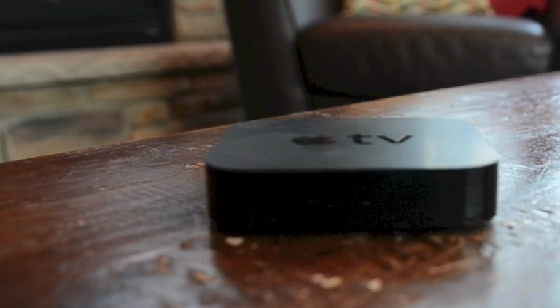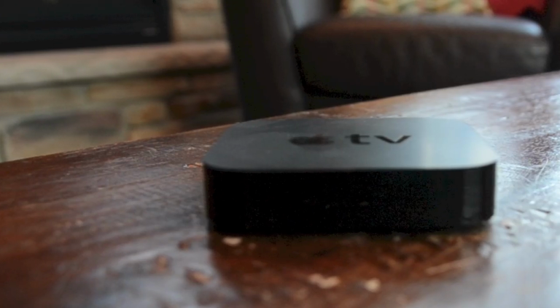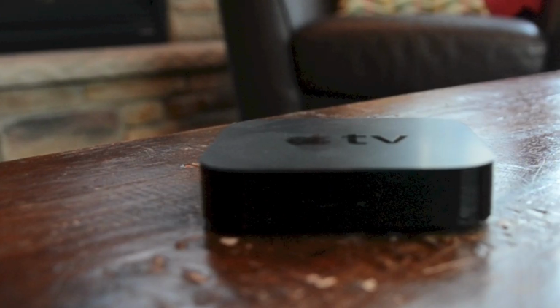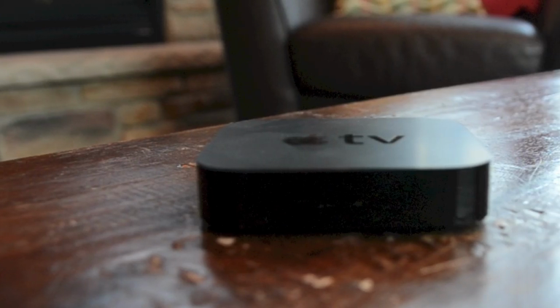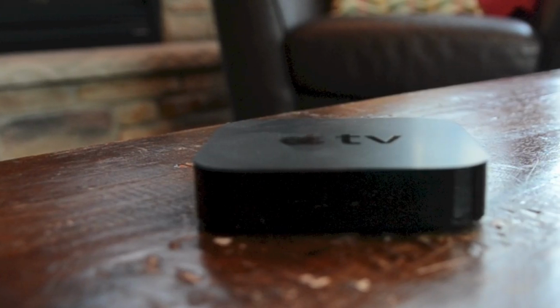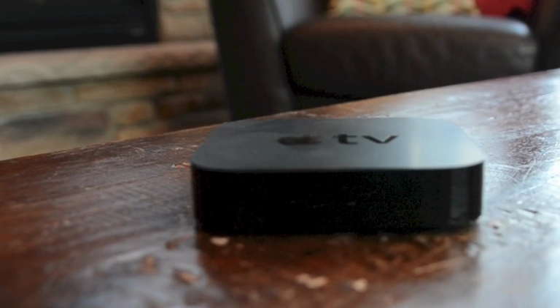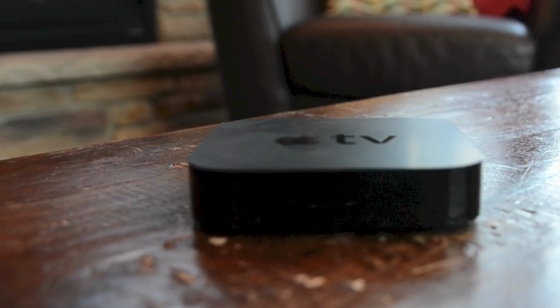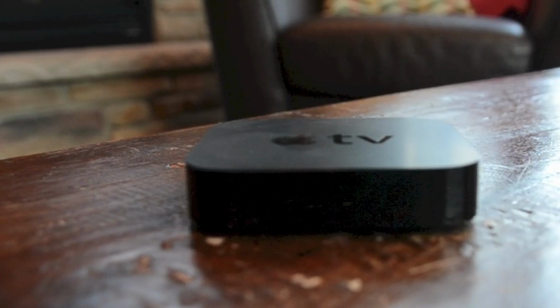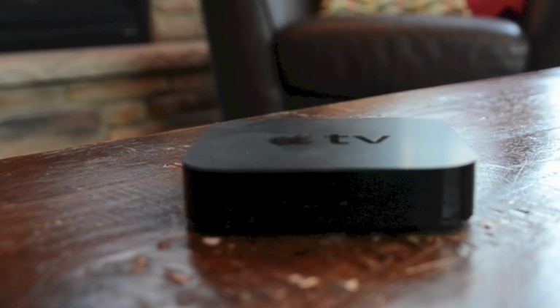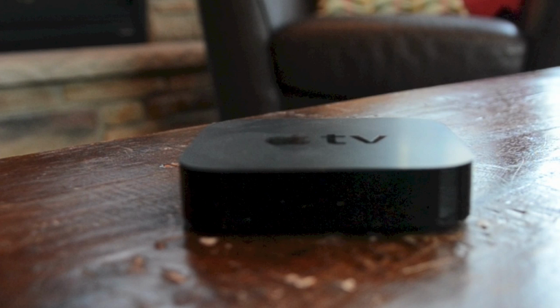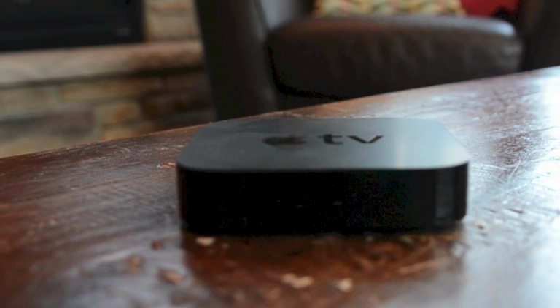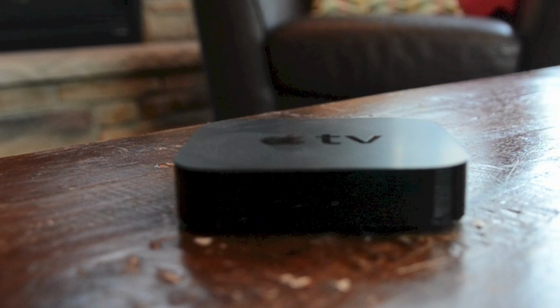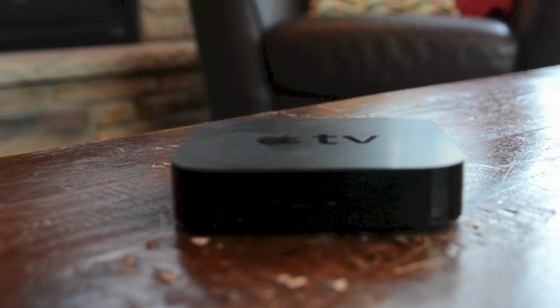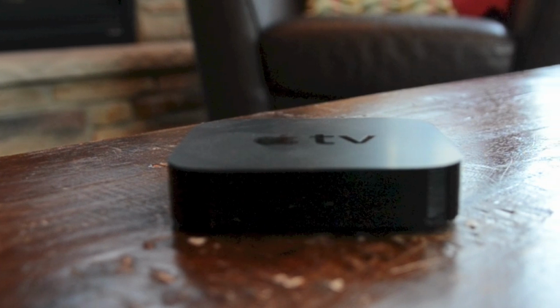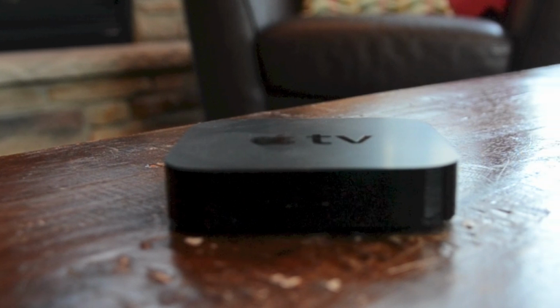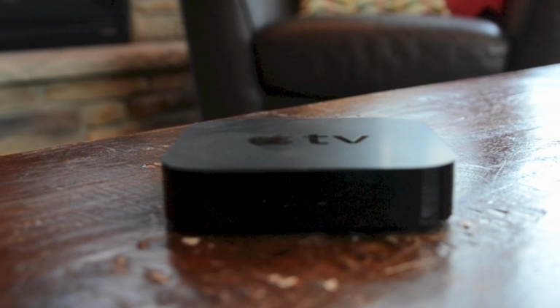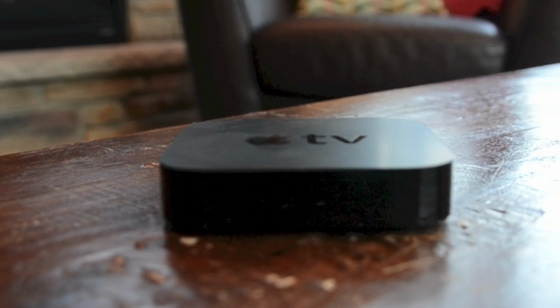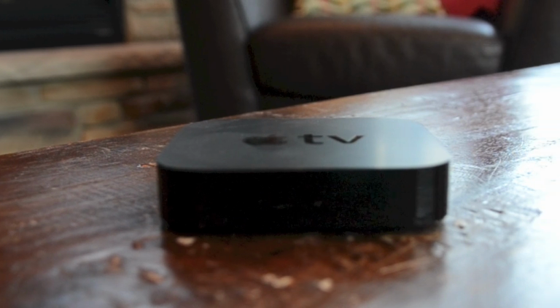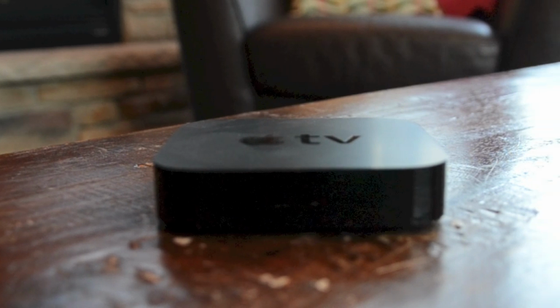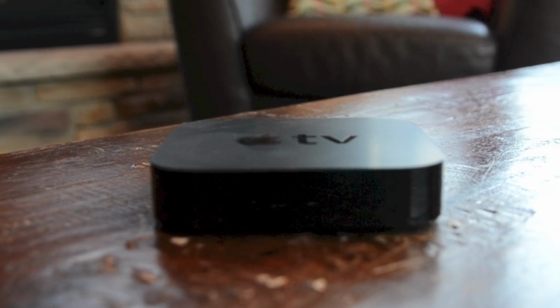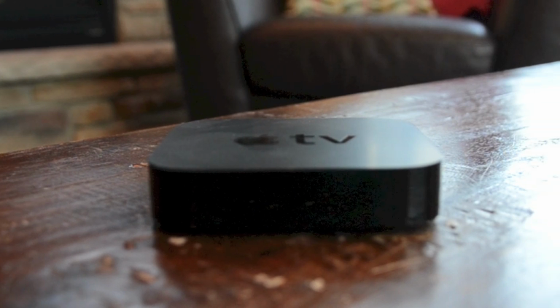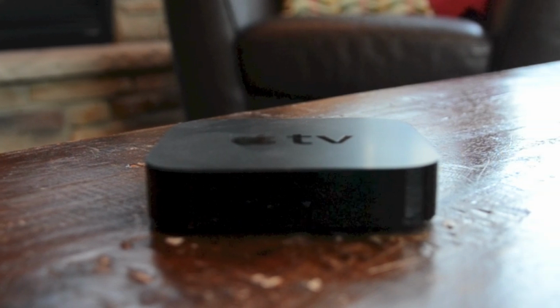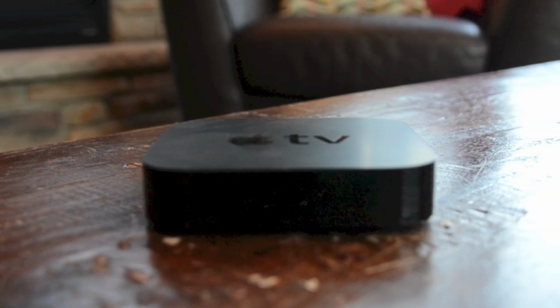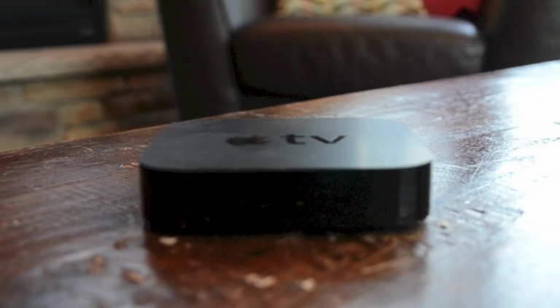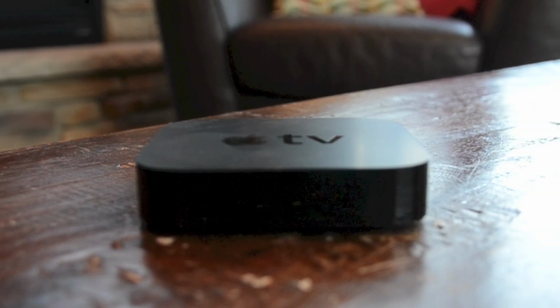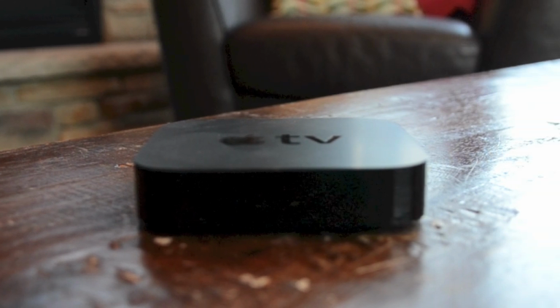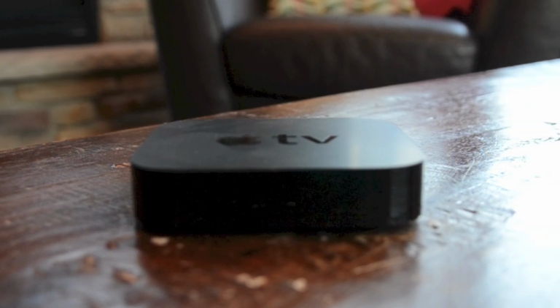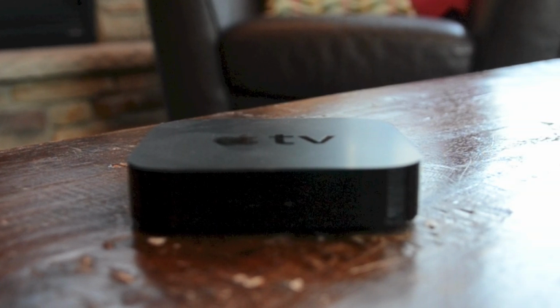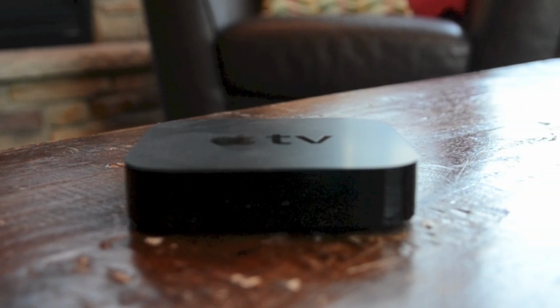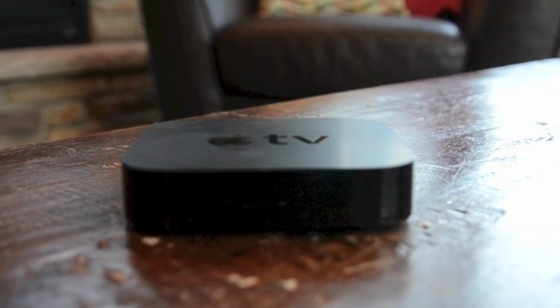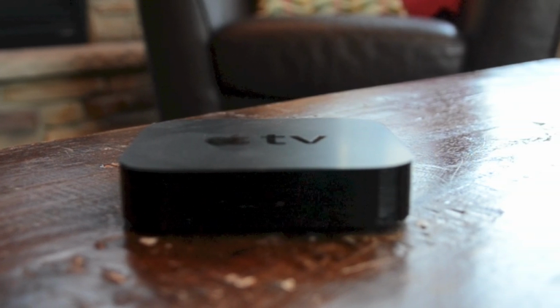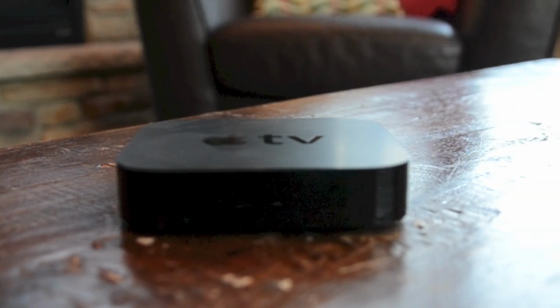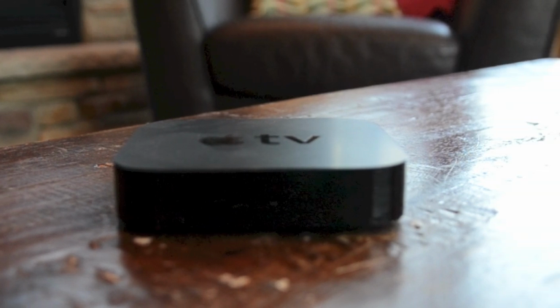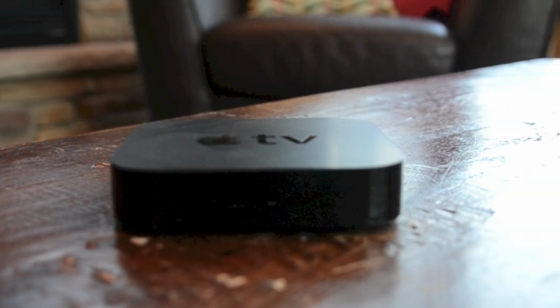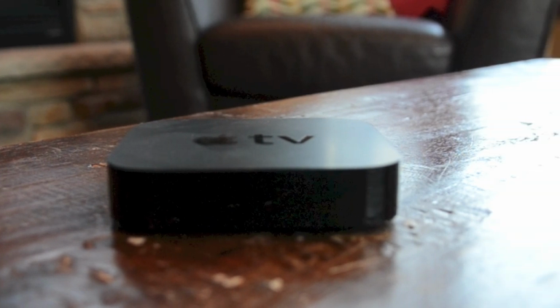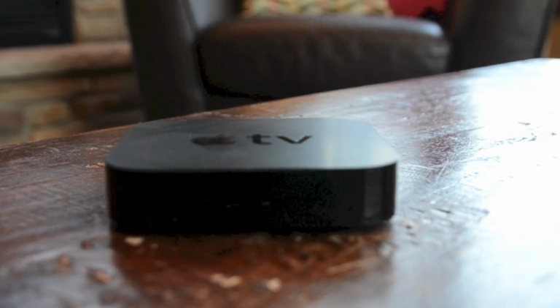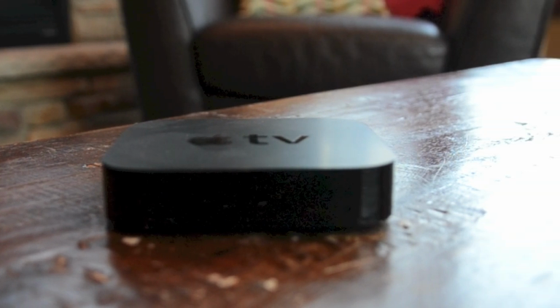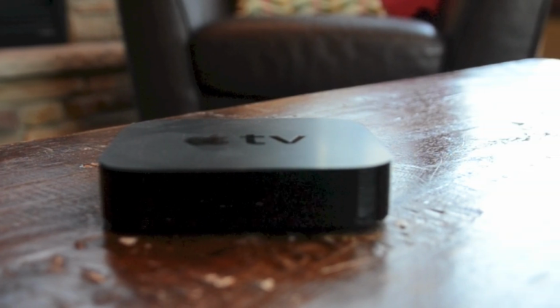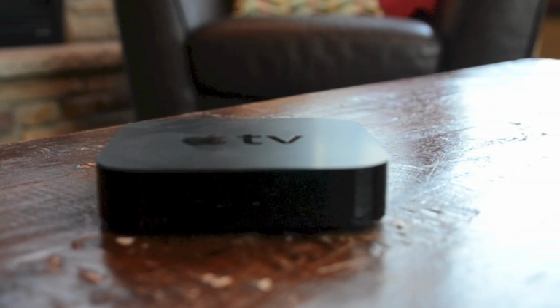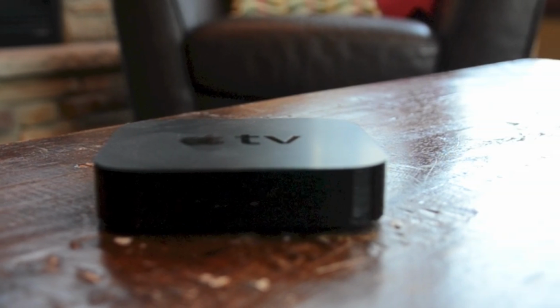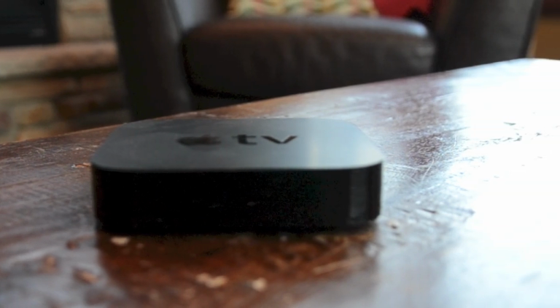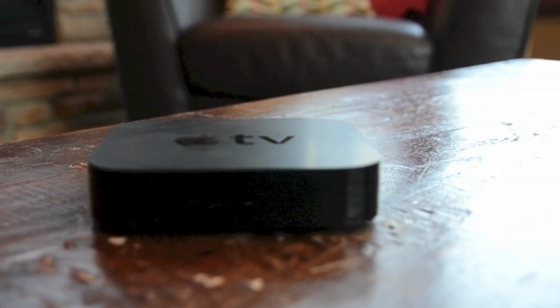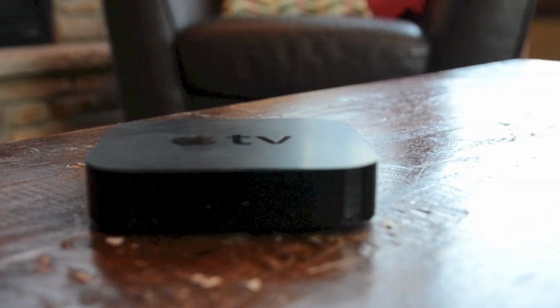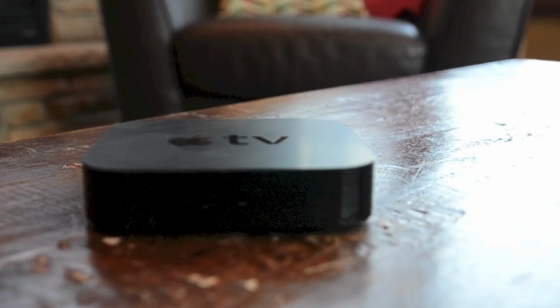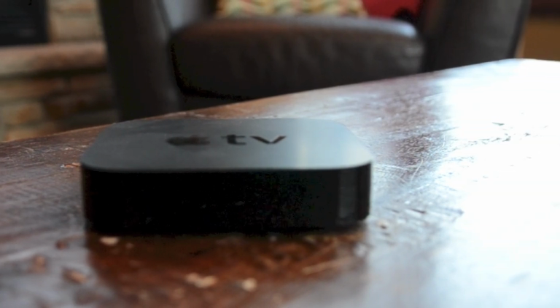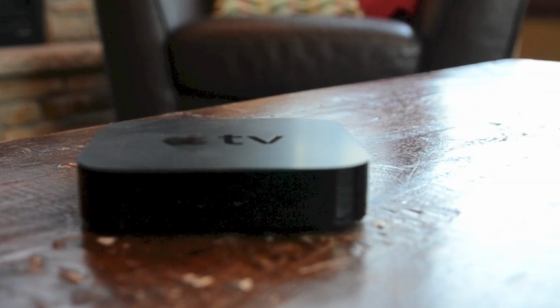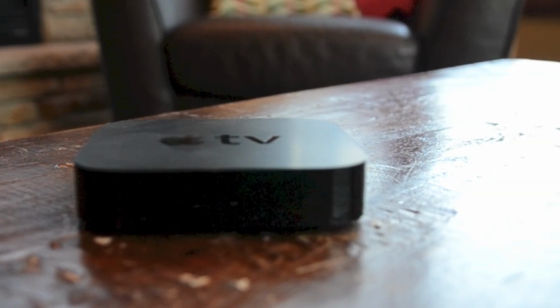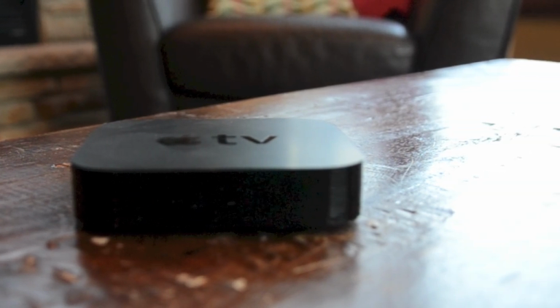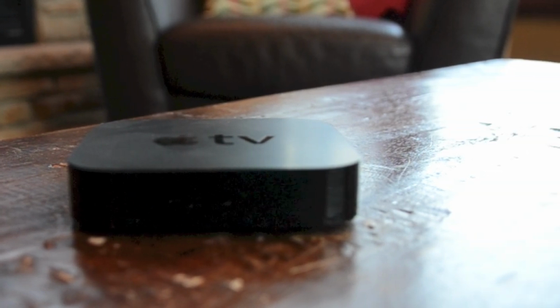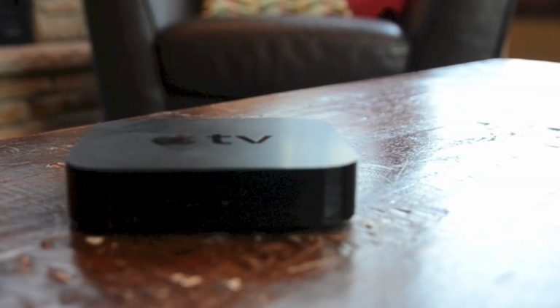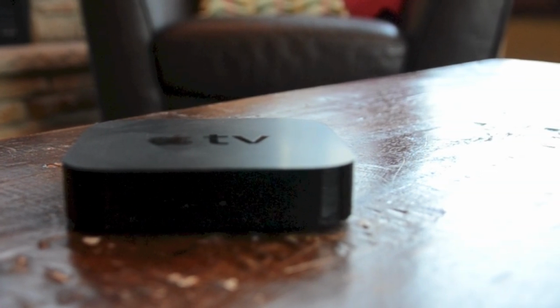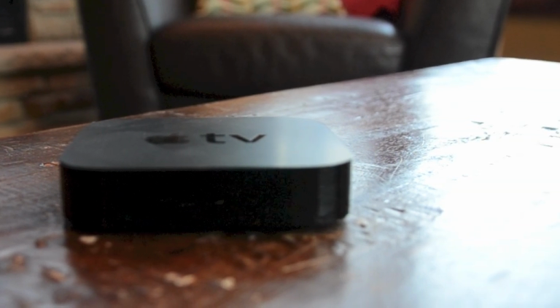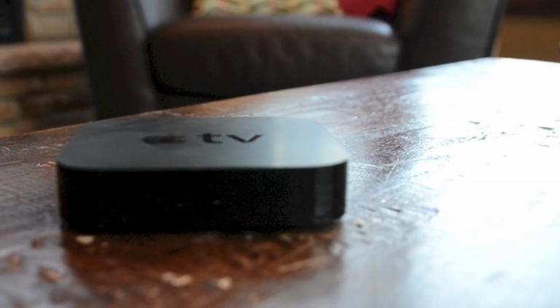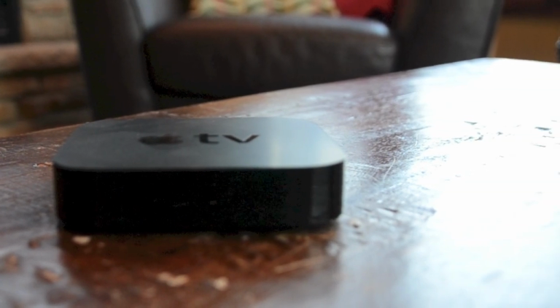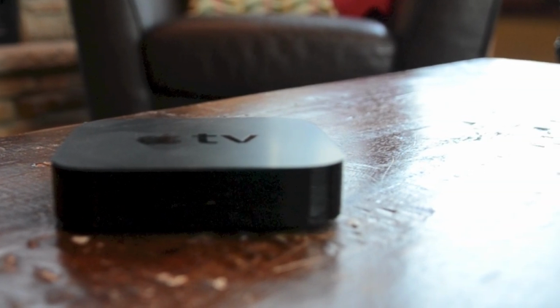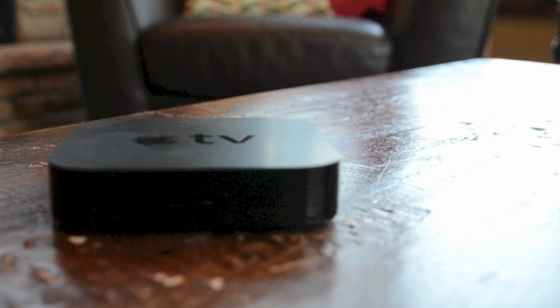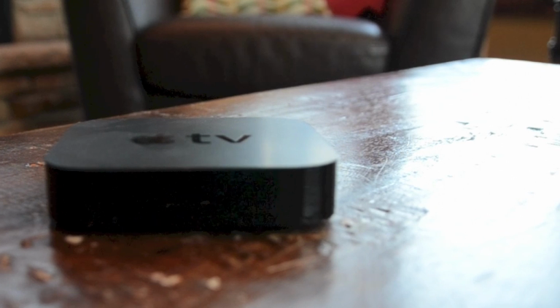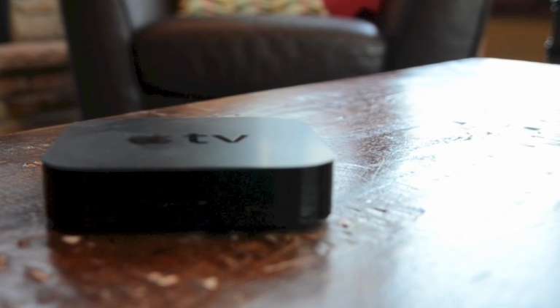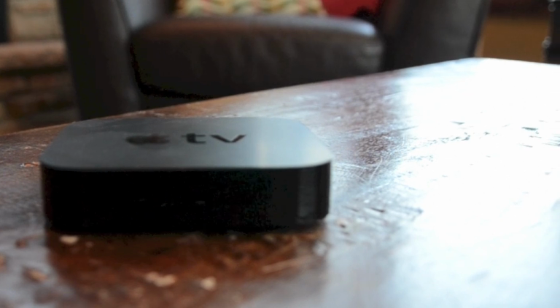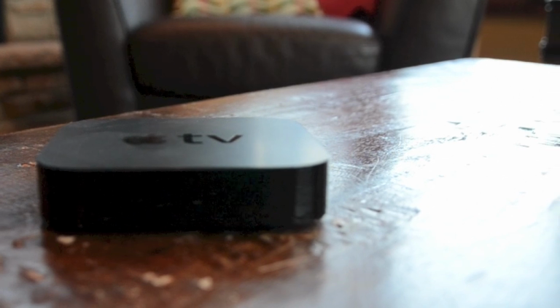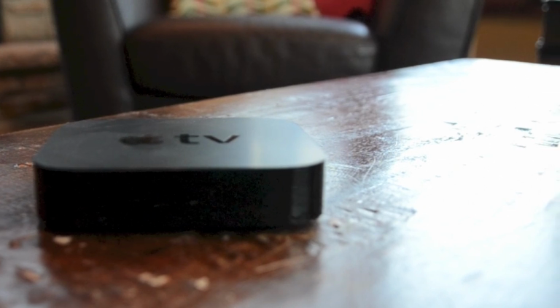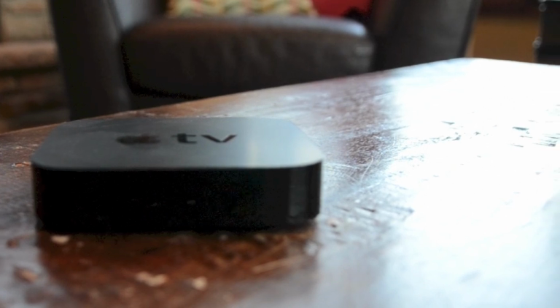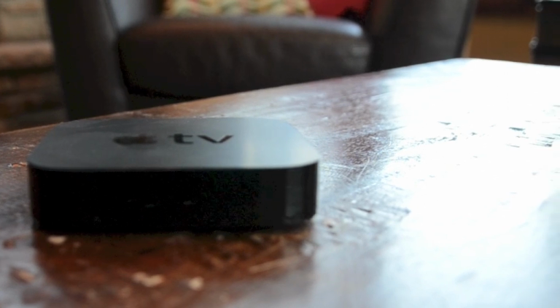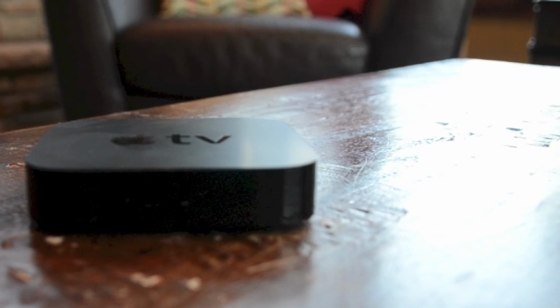So the items that you'll need in order for this to work is probably a newer Apple TV and a newer iDevice so it can display it on the TV.